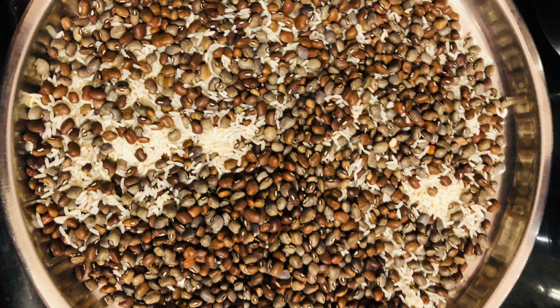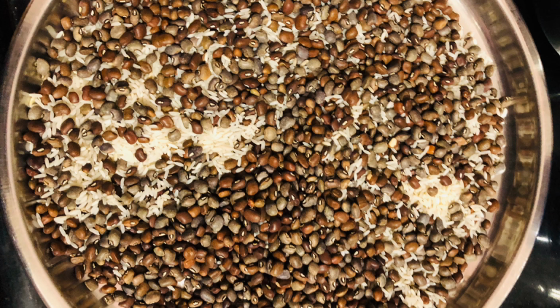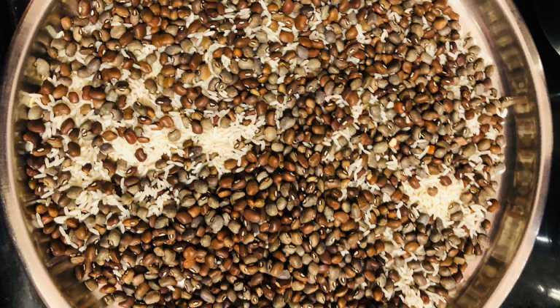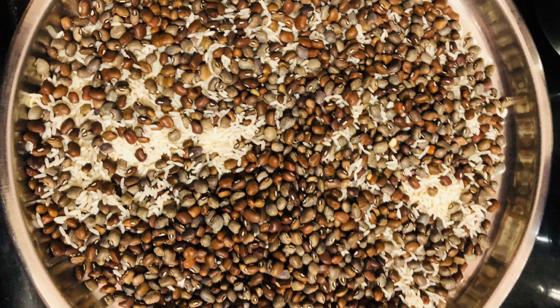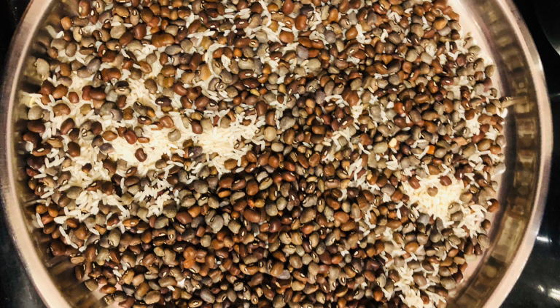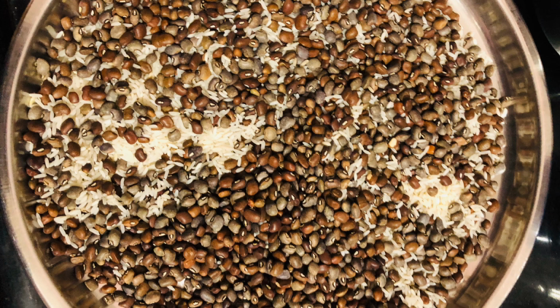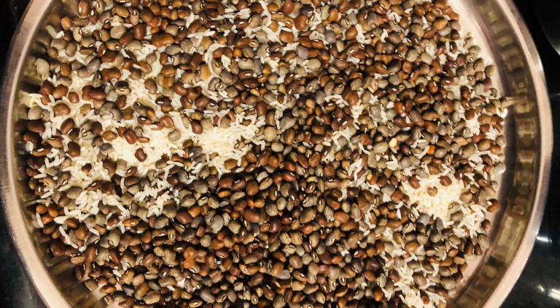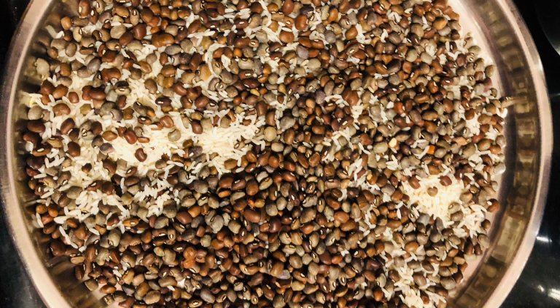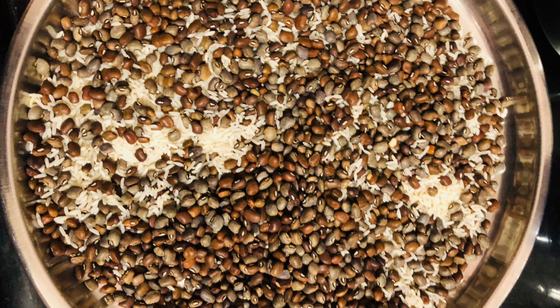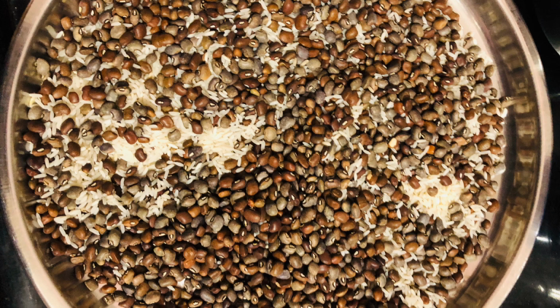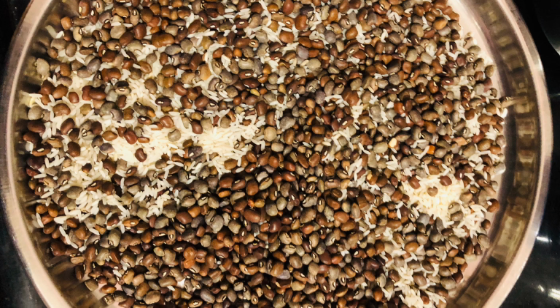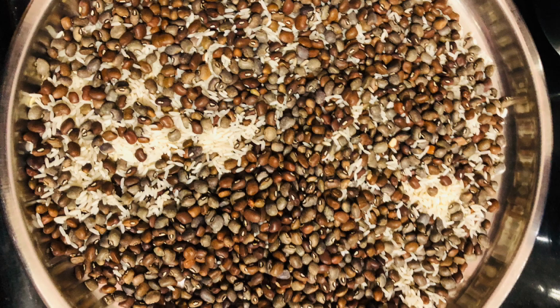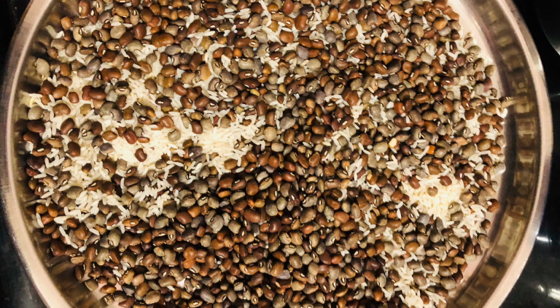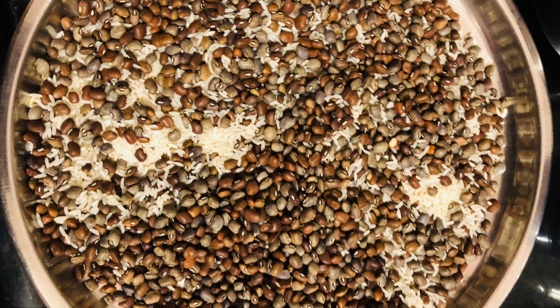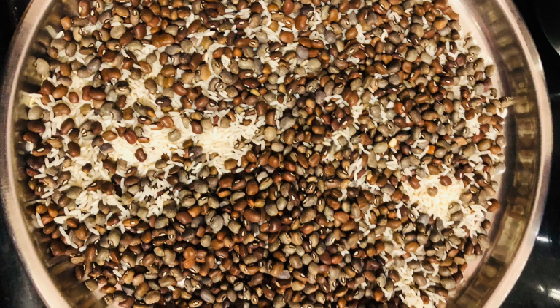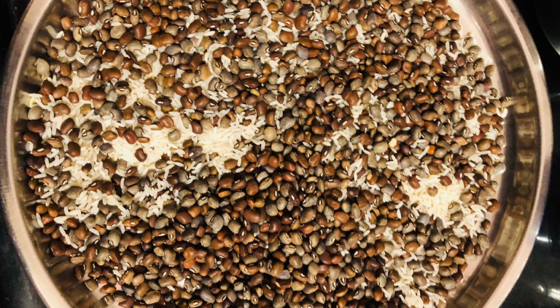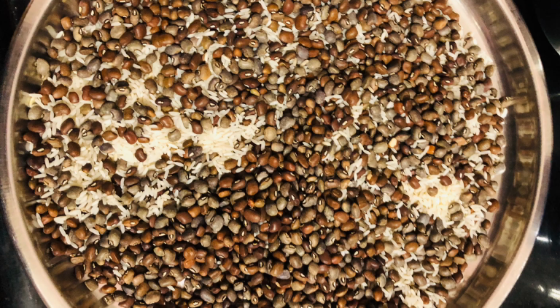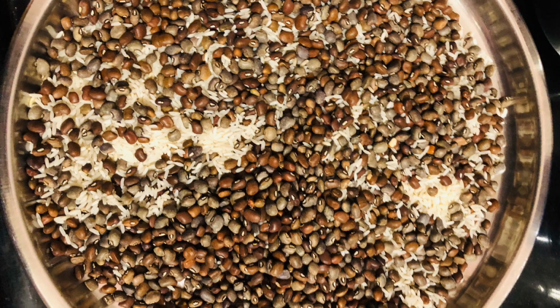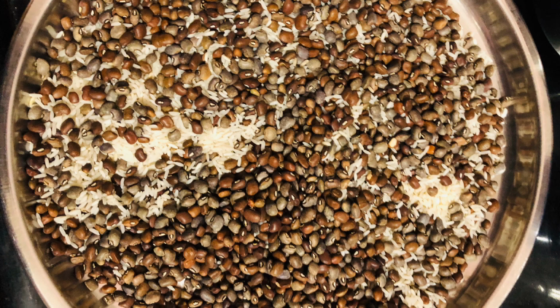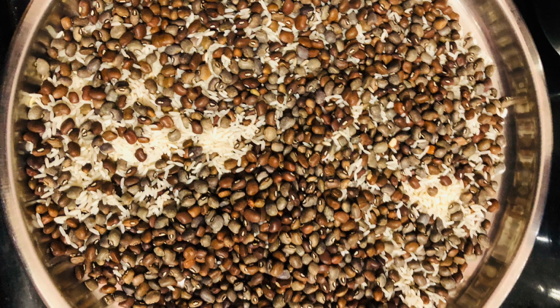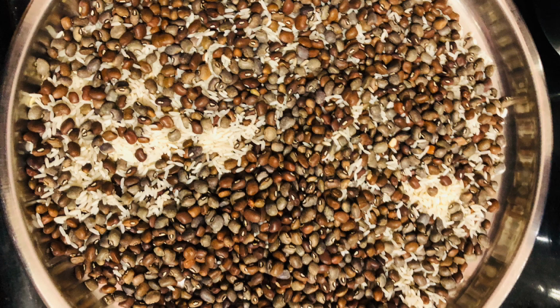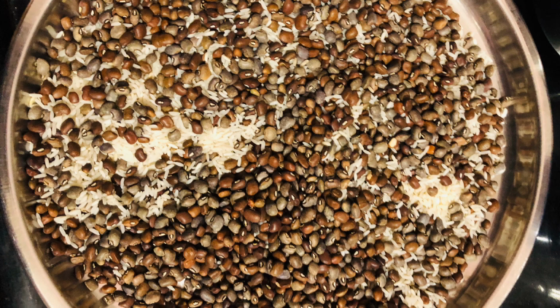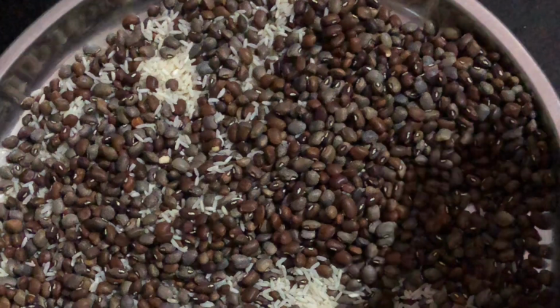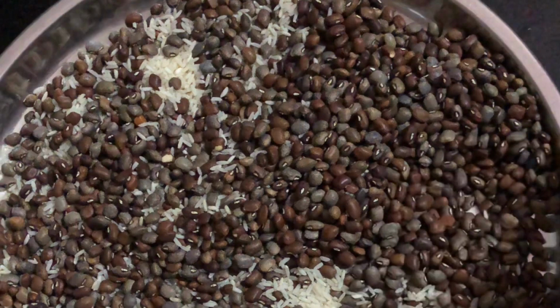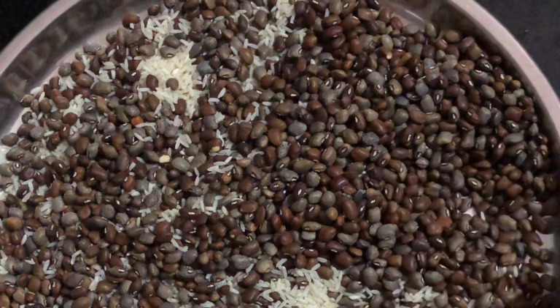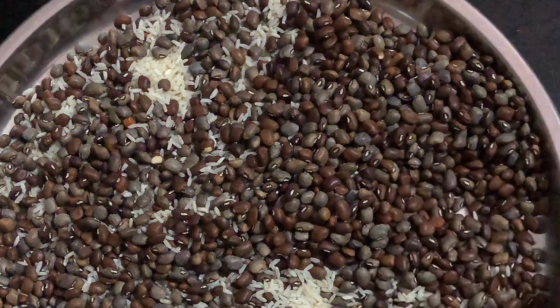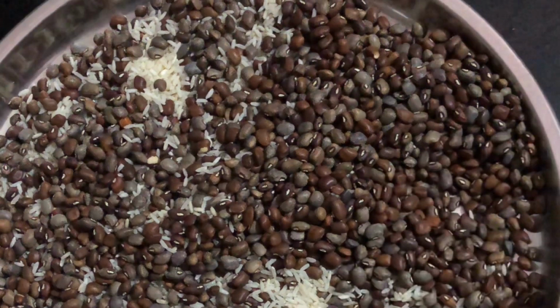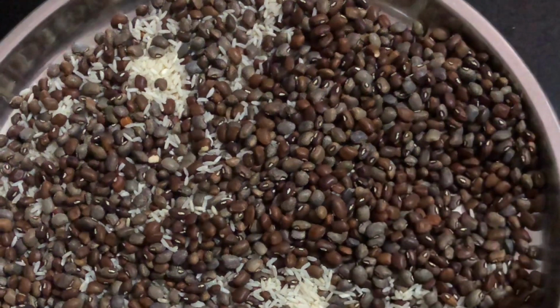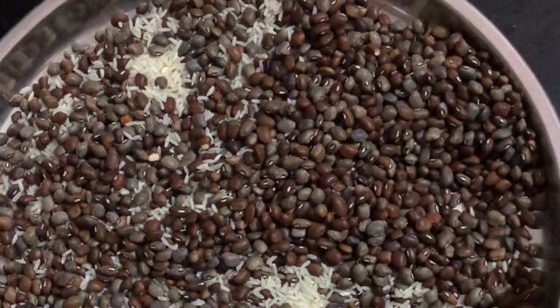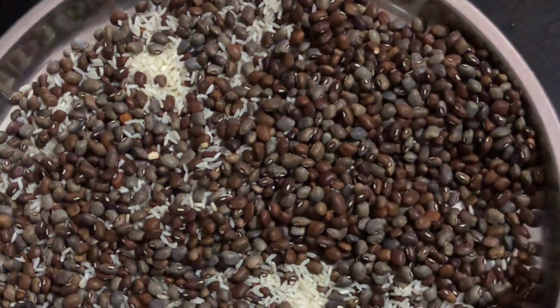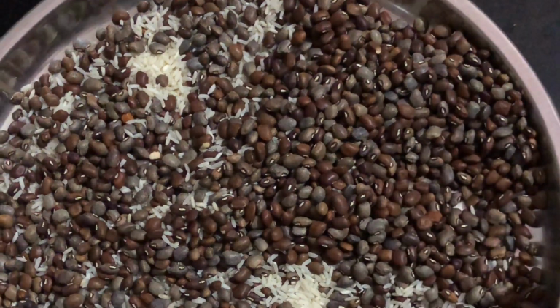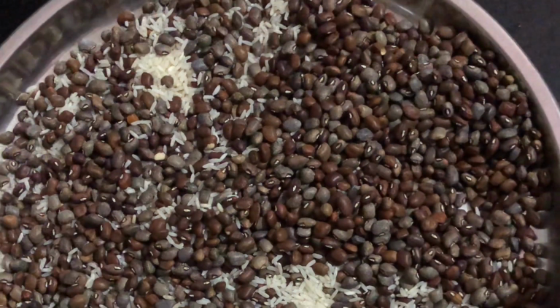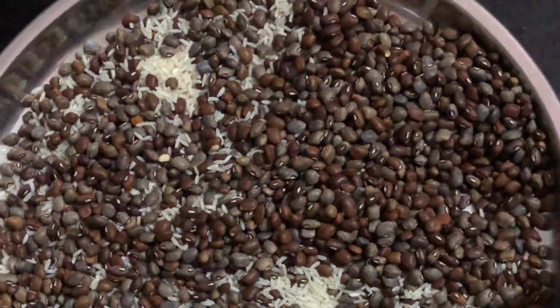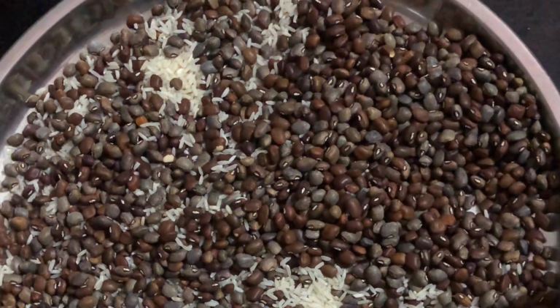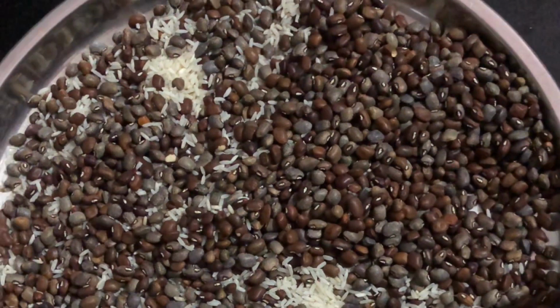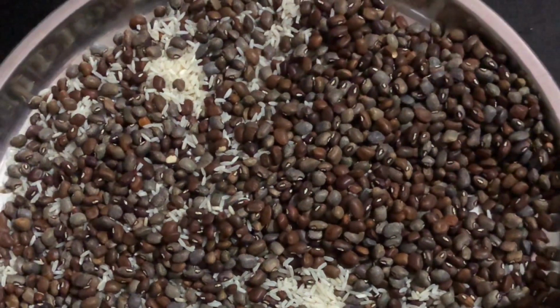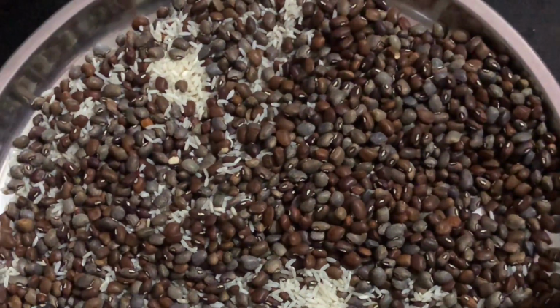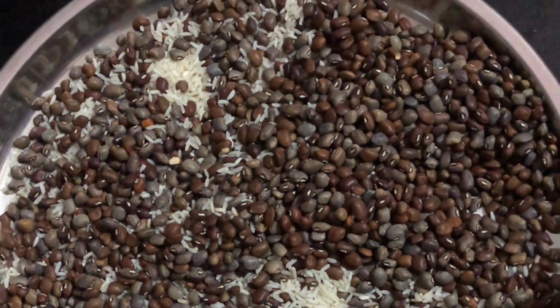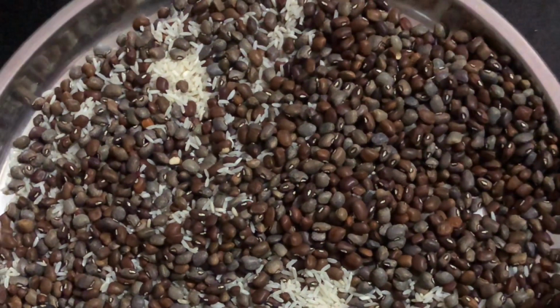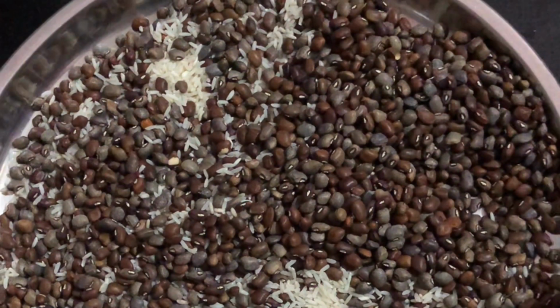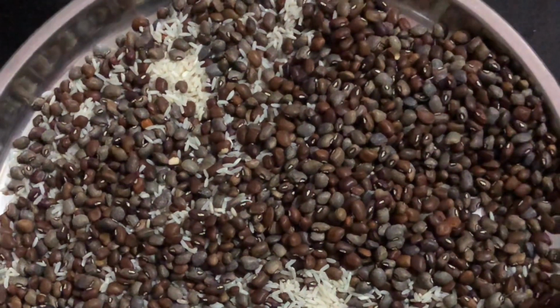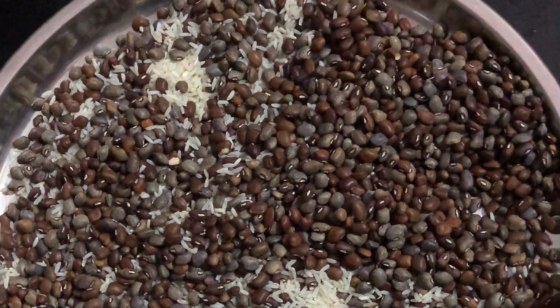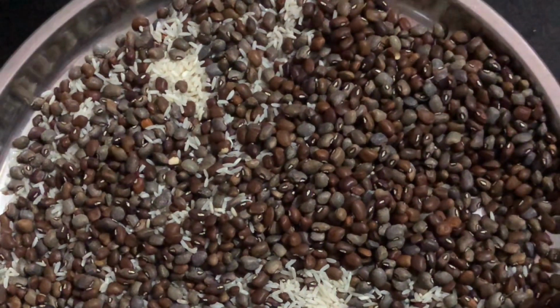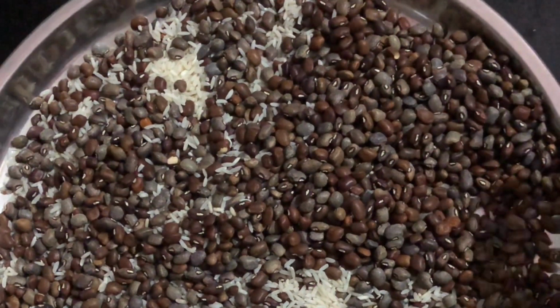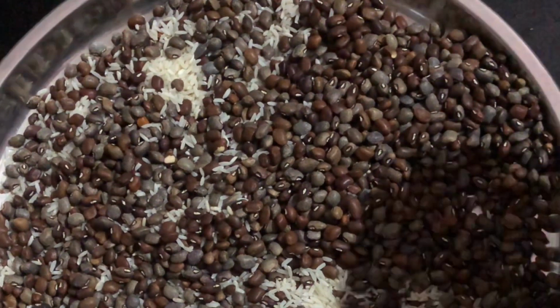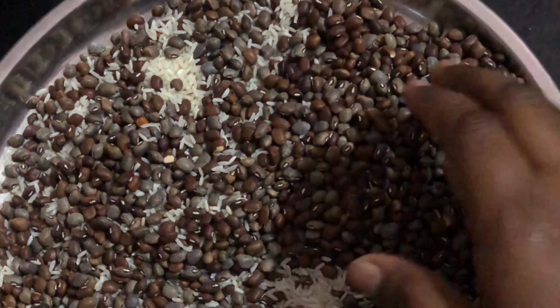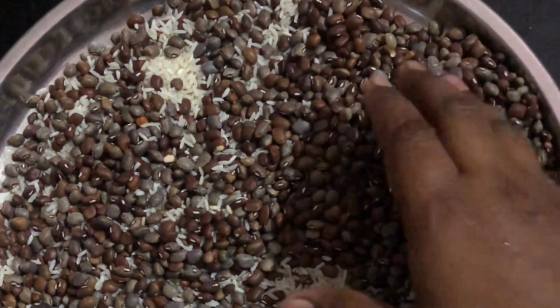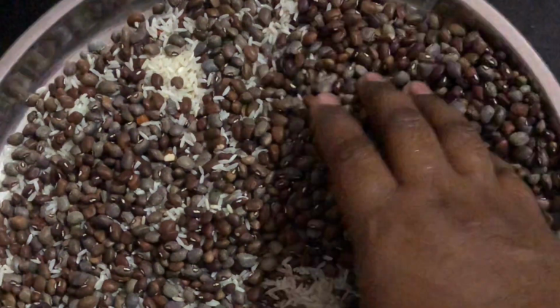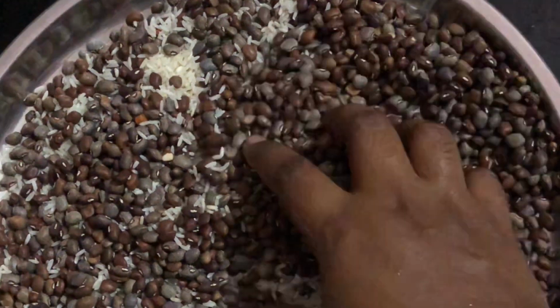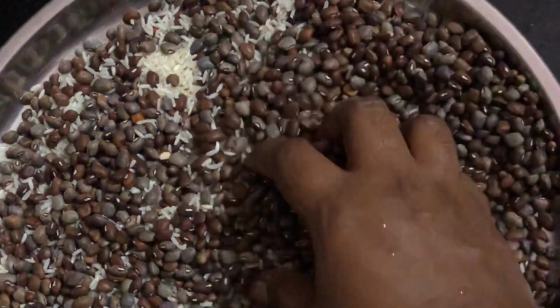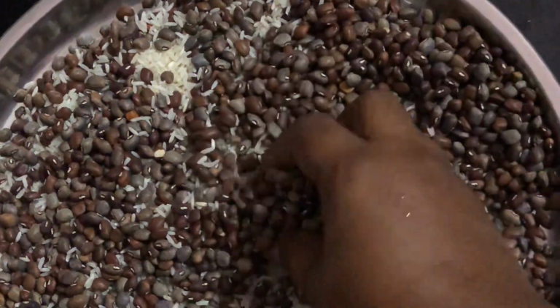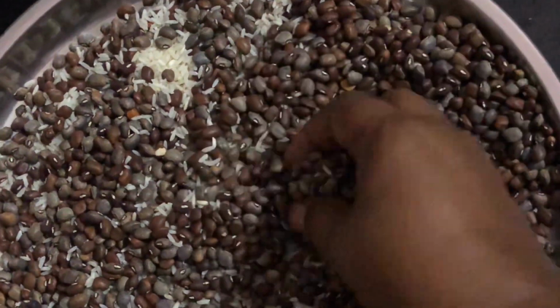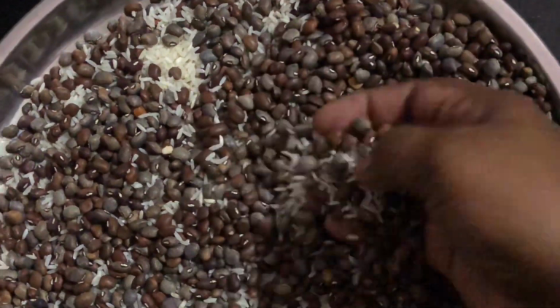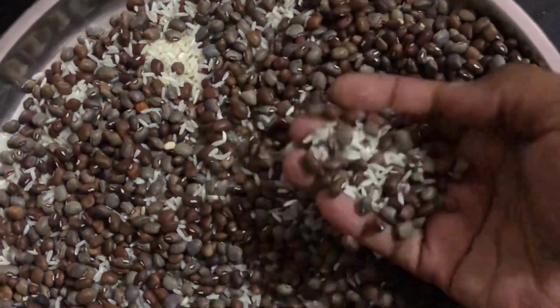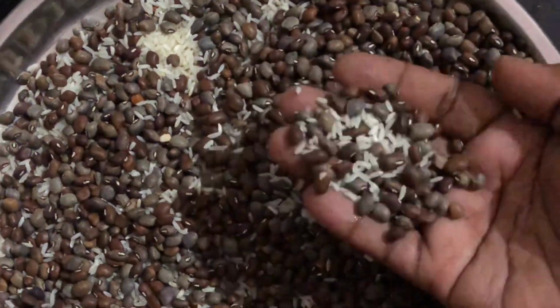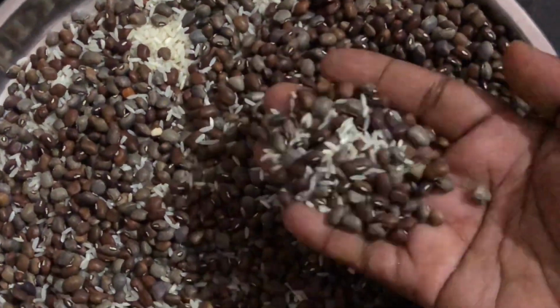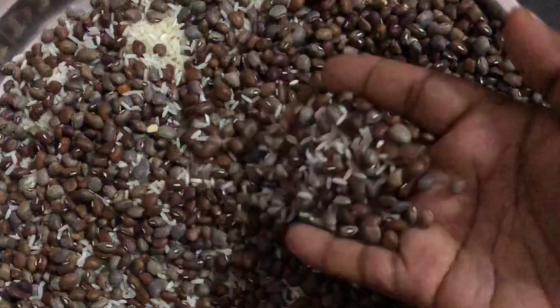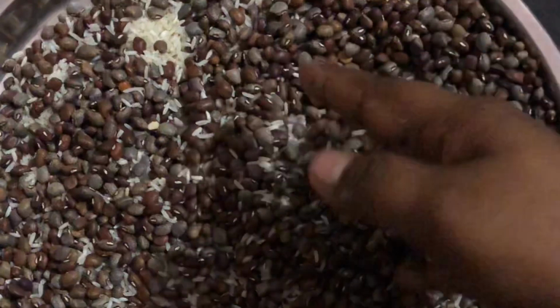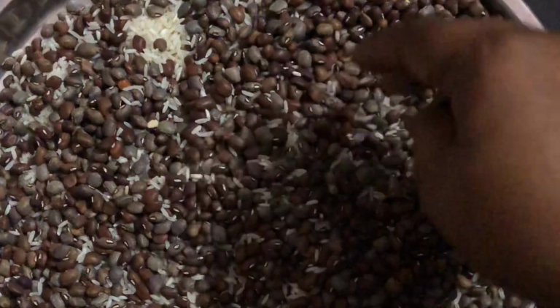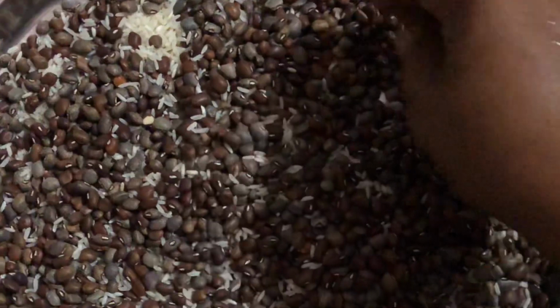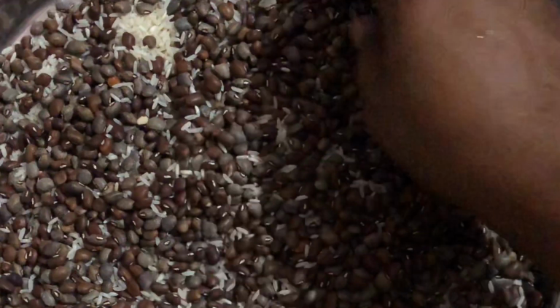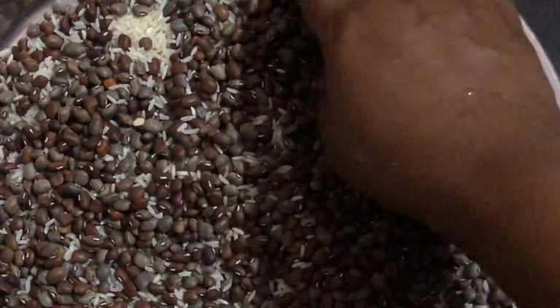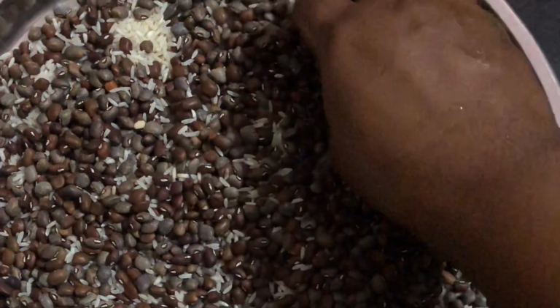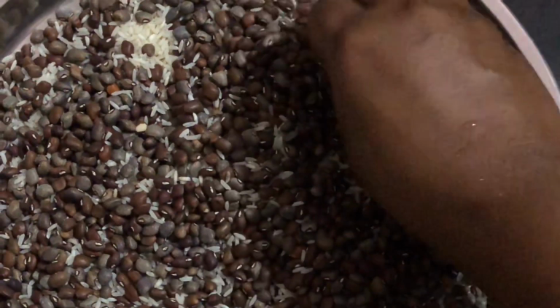Welcome to Sarah Vlogs! Today, we are going to cook a little bit of rice.